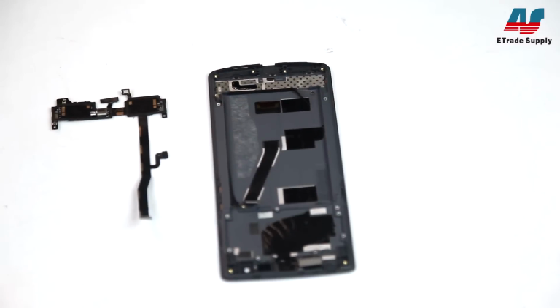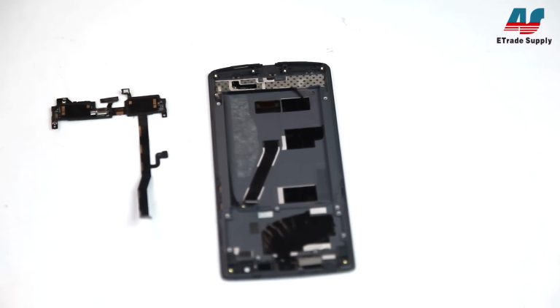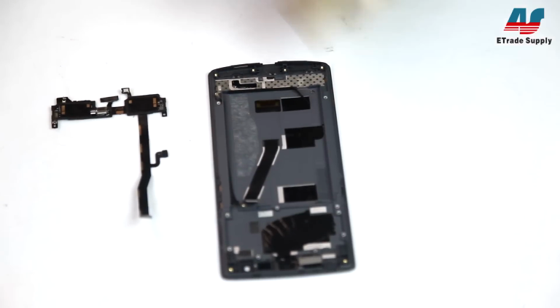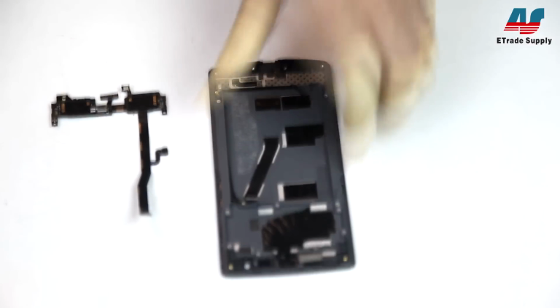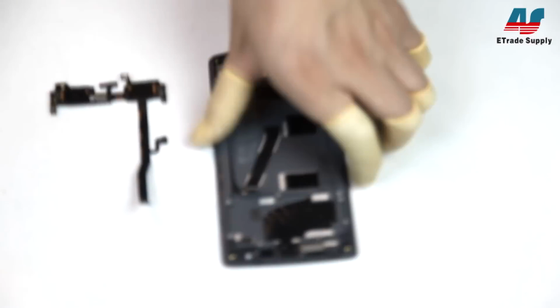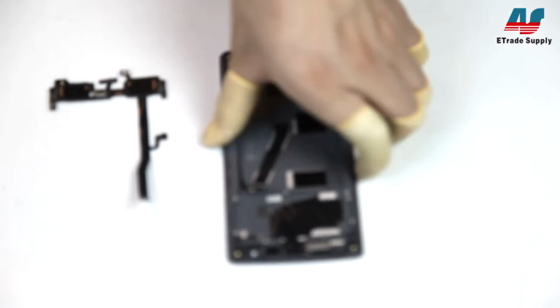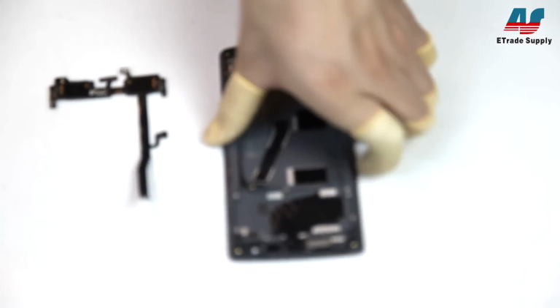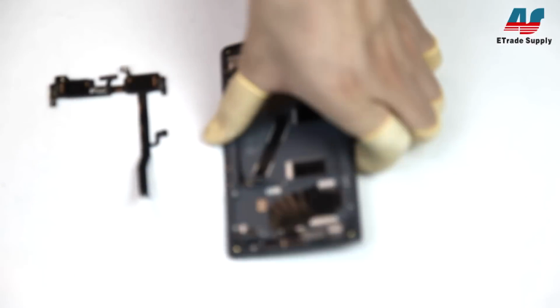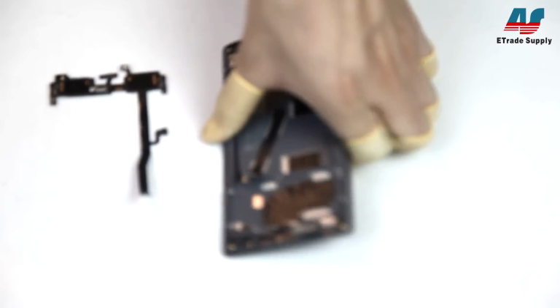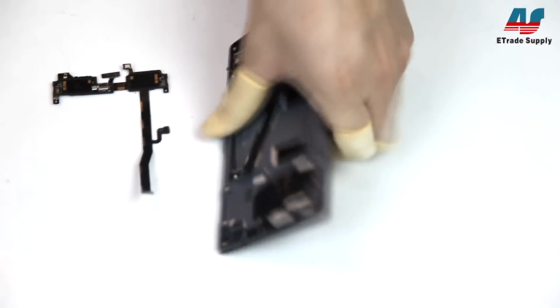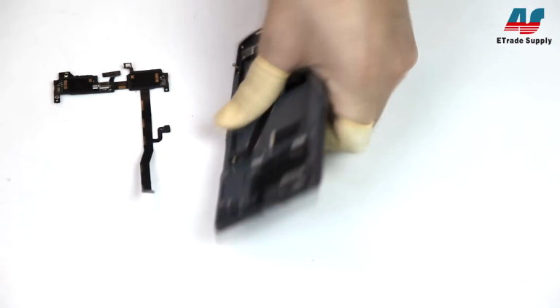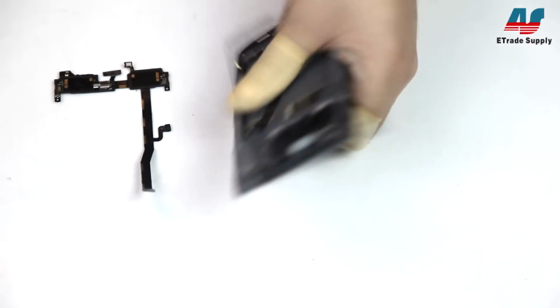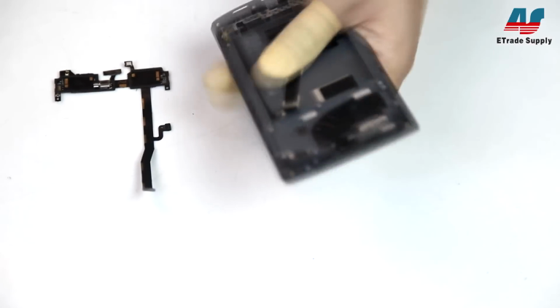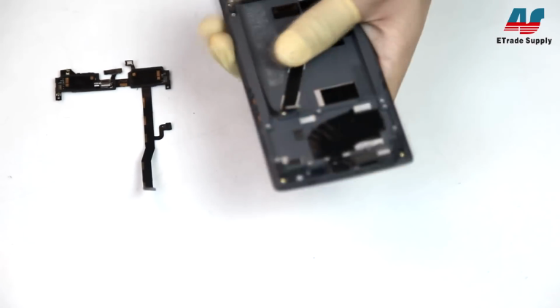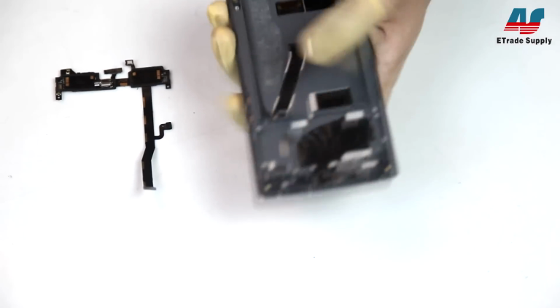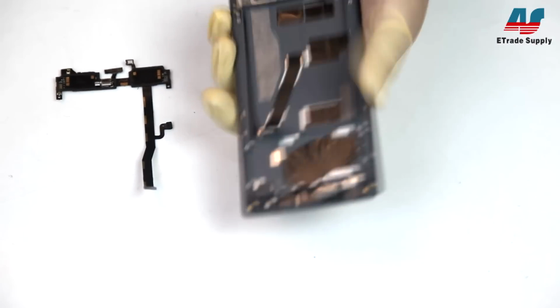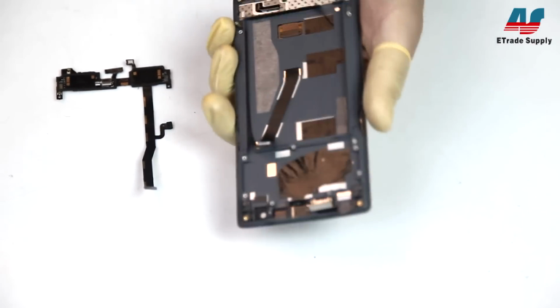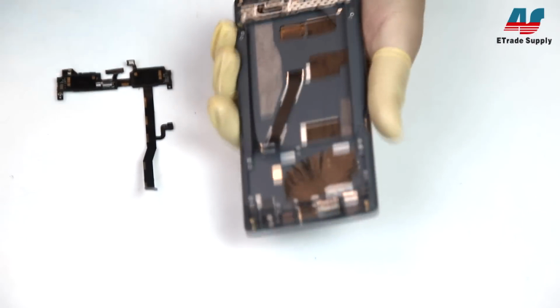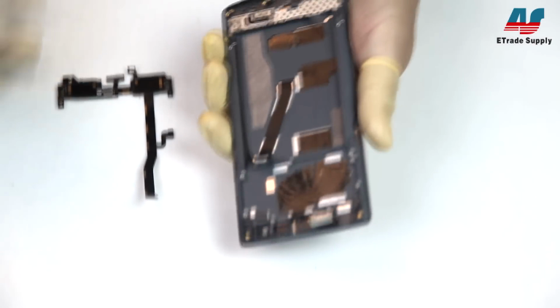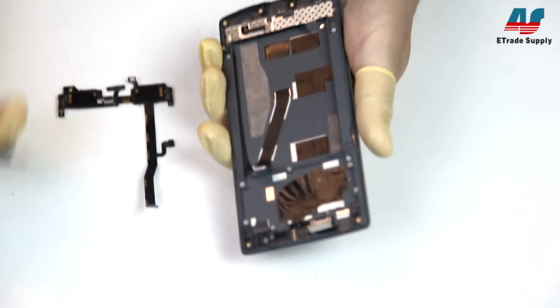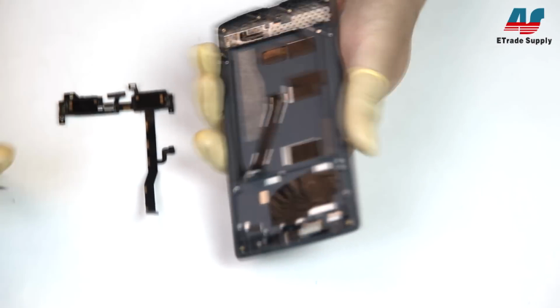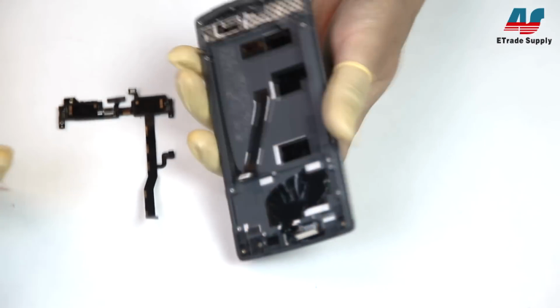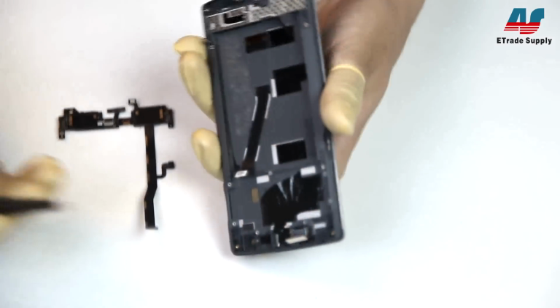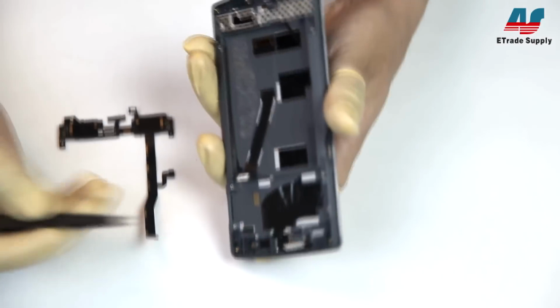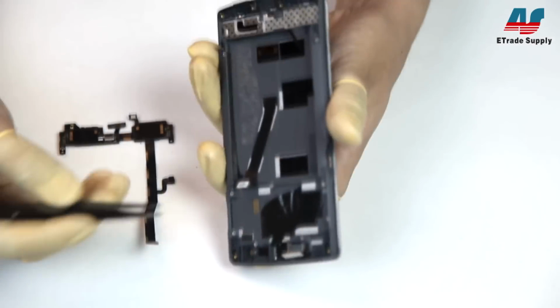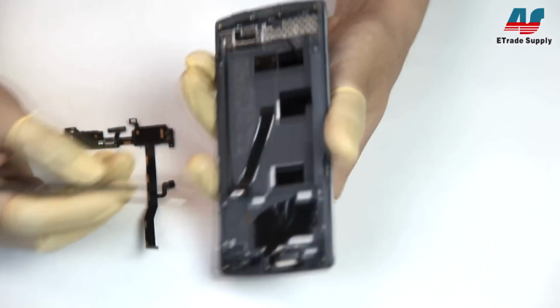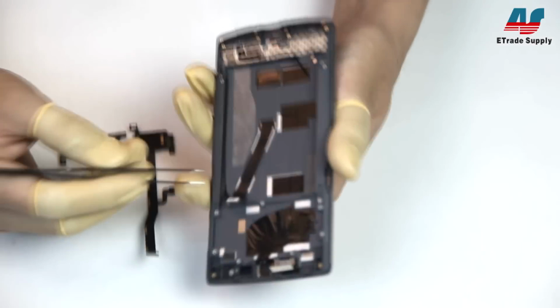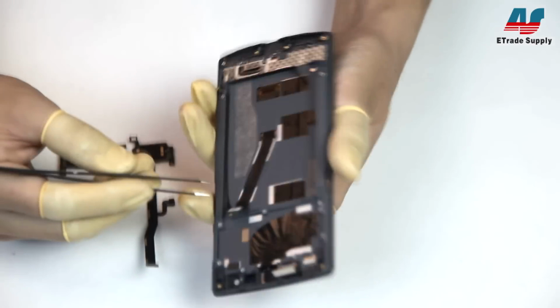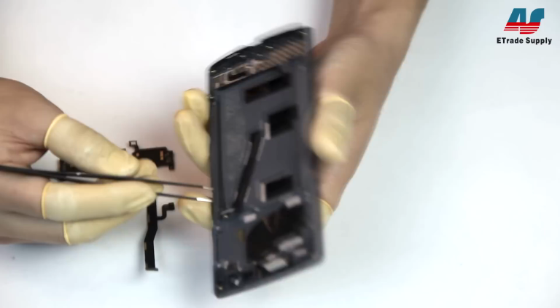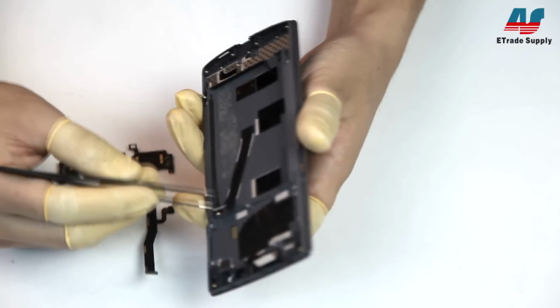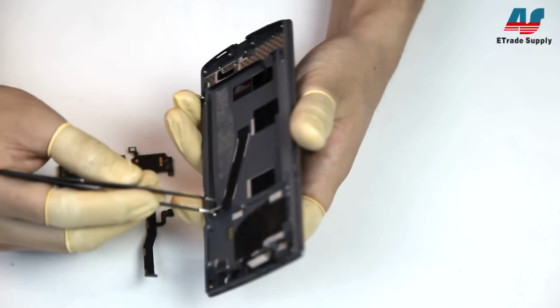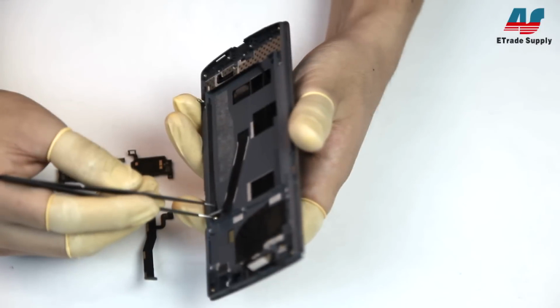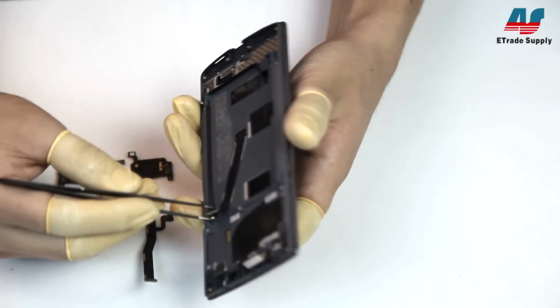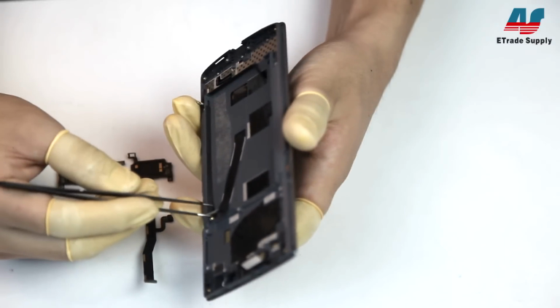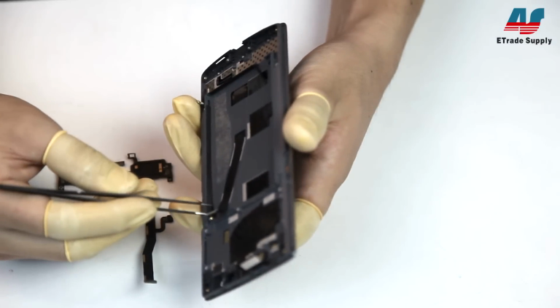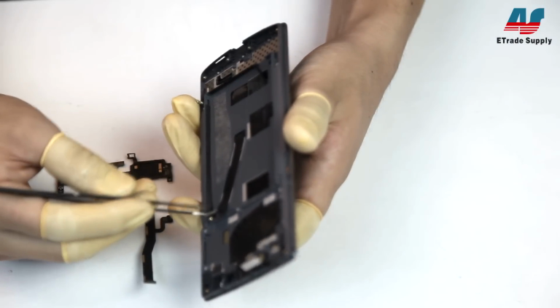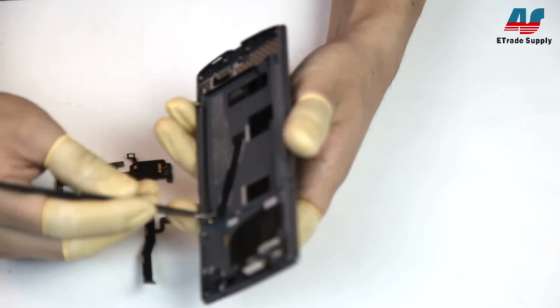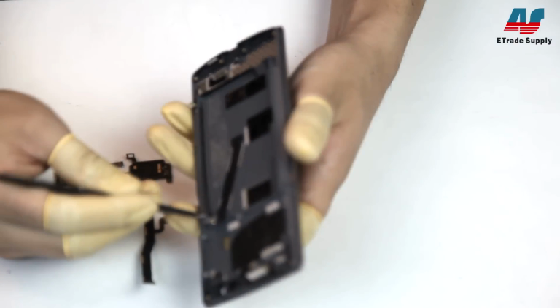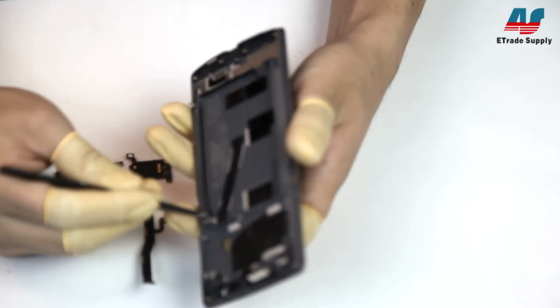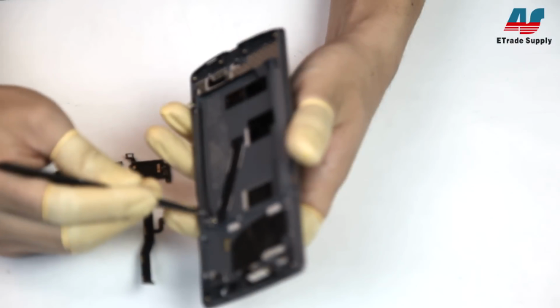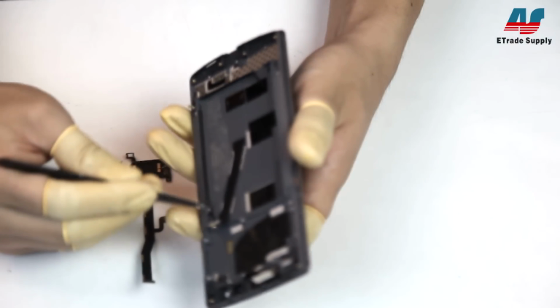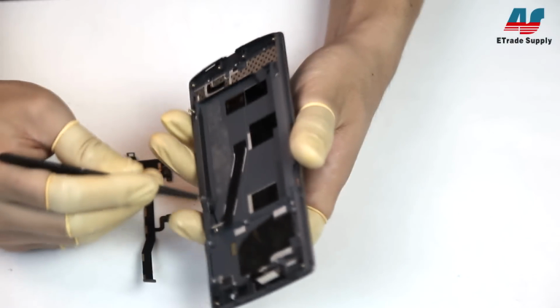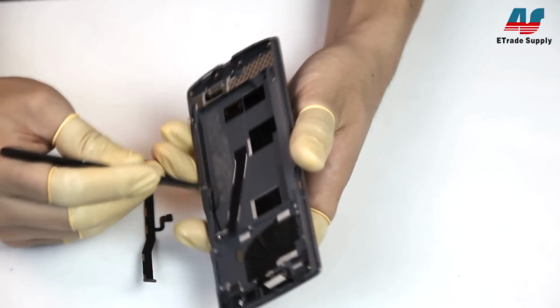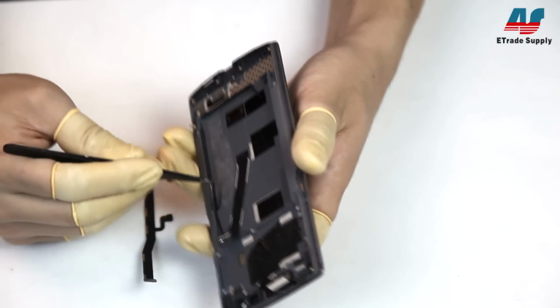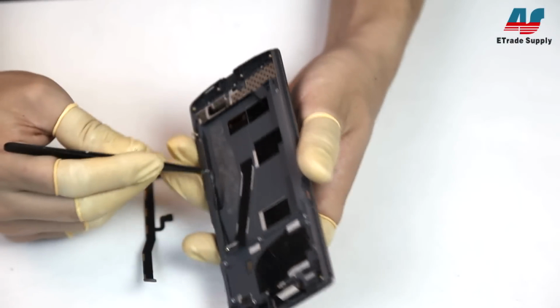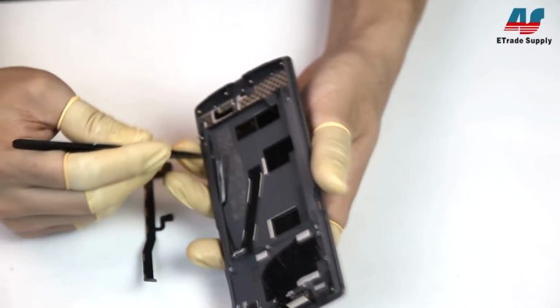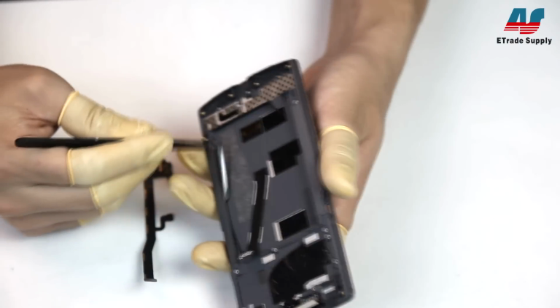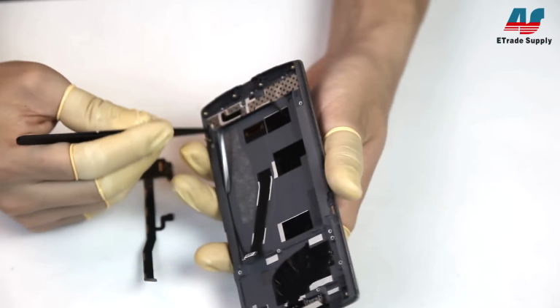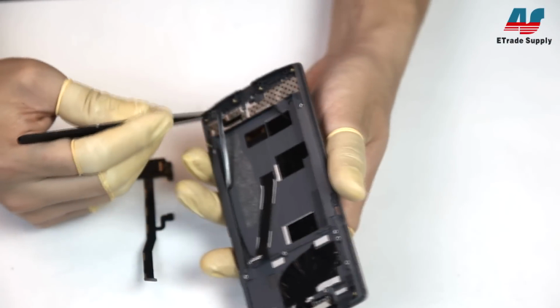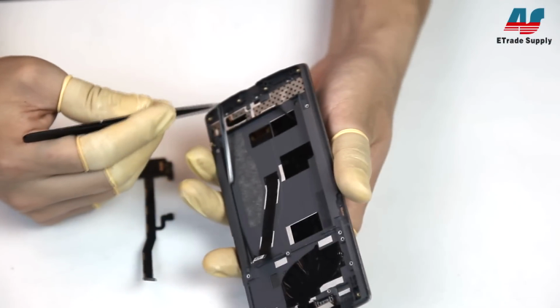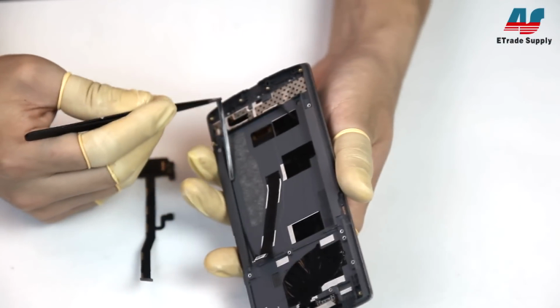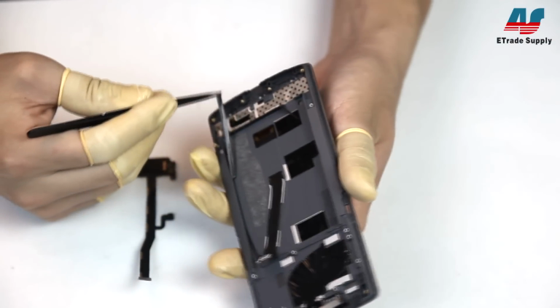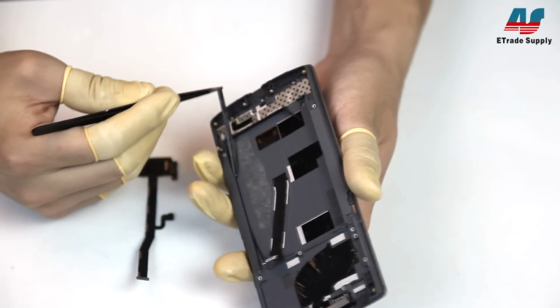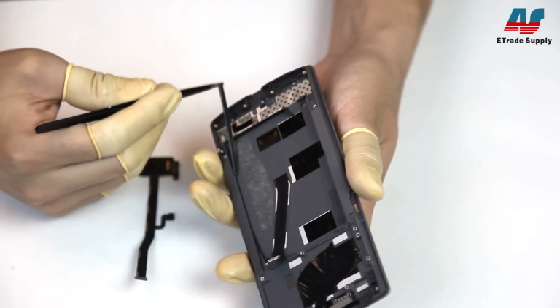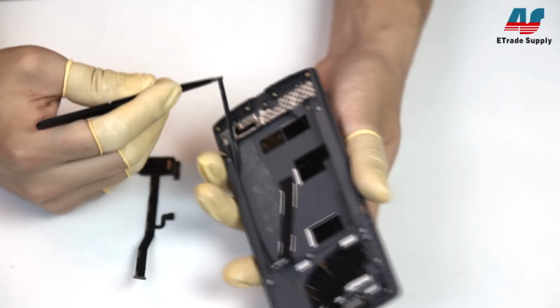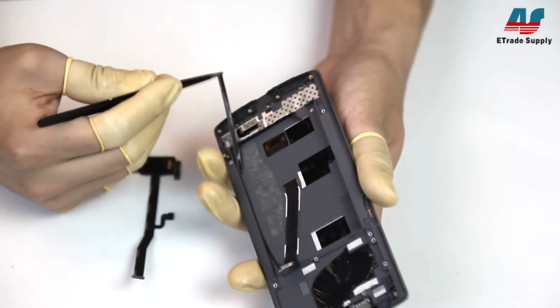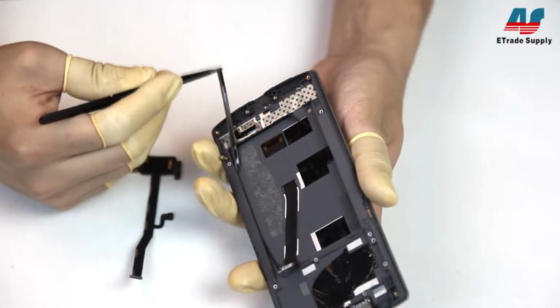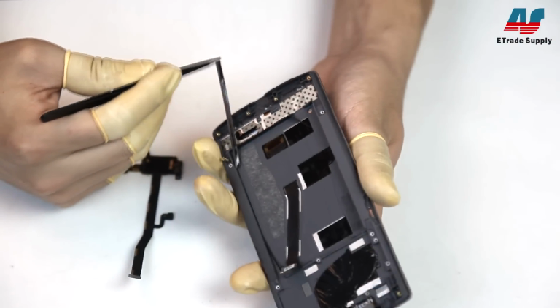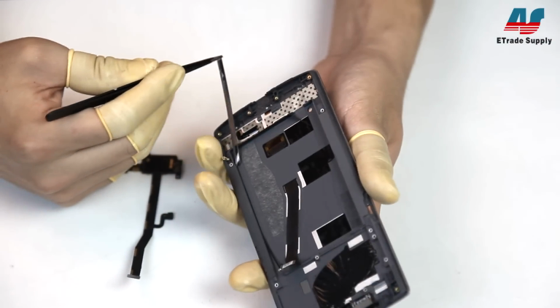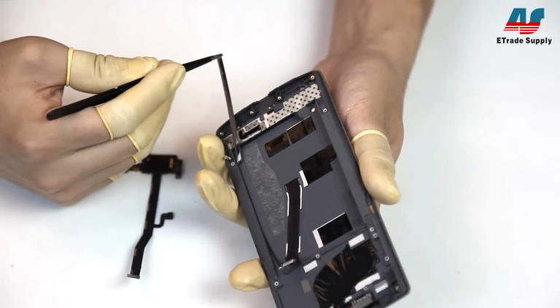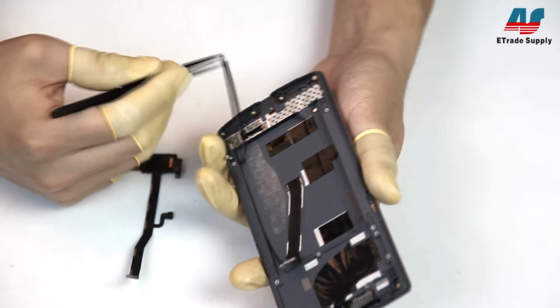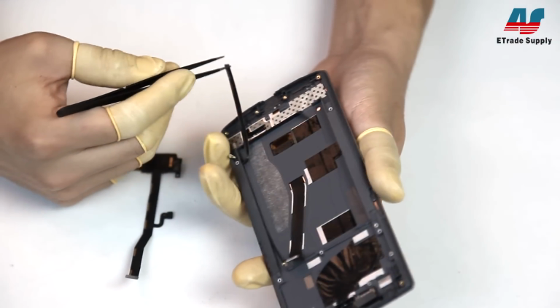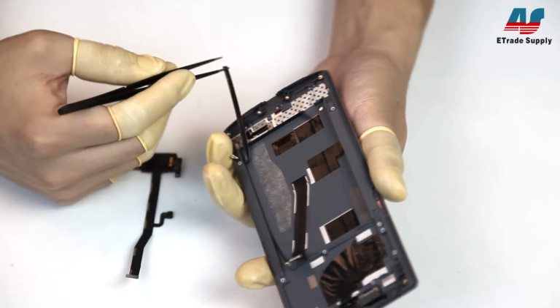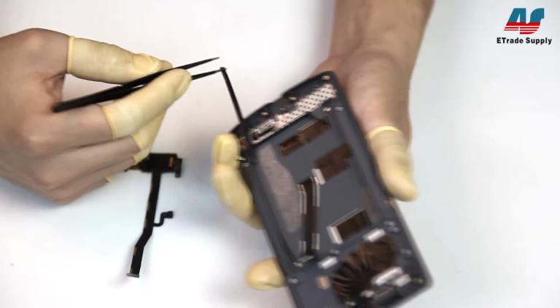Next, we'll remove the tape holding that antenna in, and once that tape's been removed, you can just pull the antenna right out.